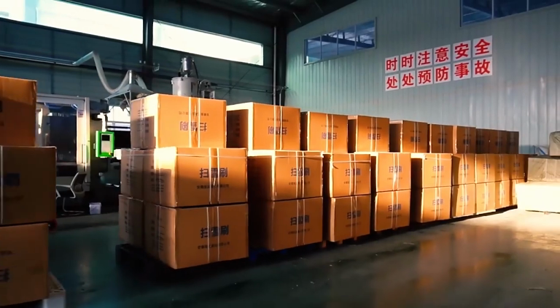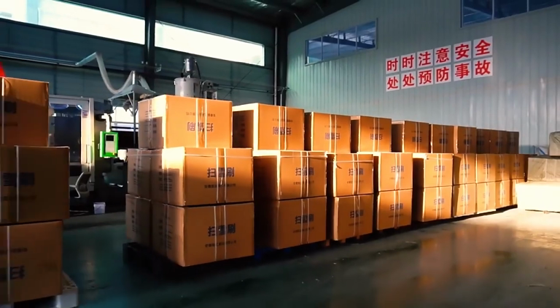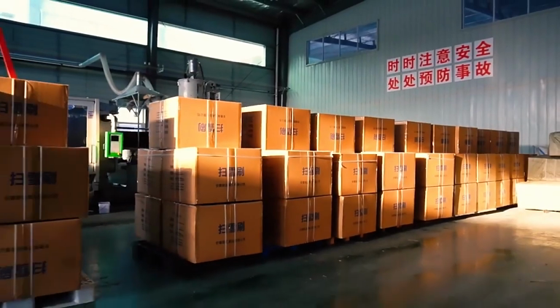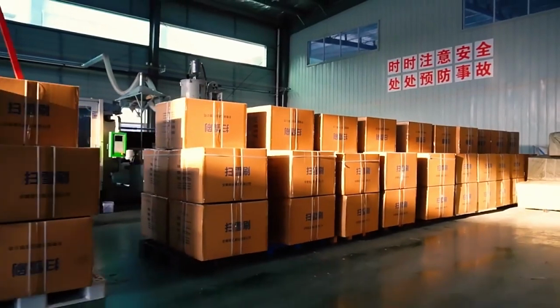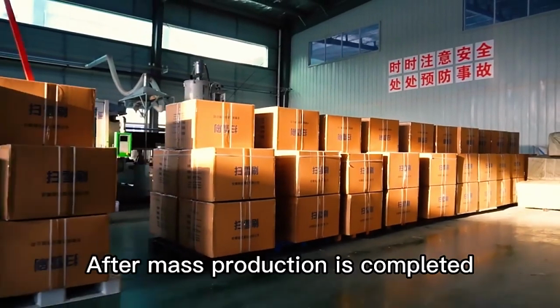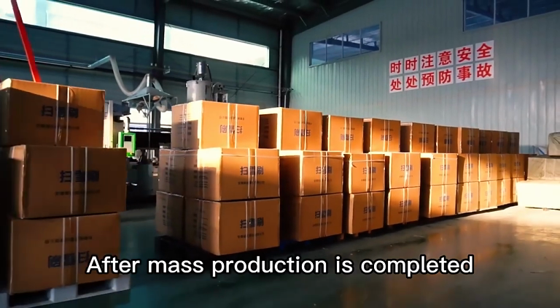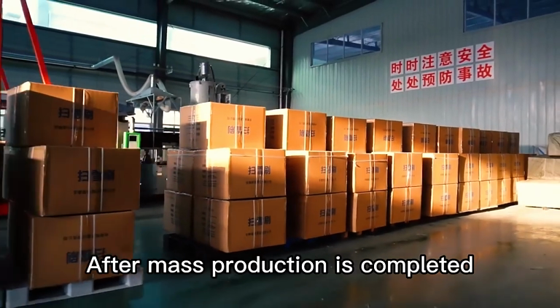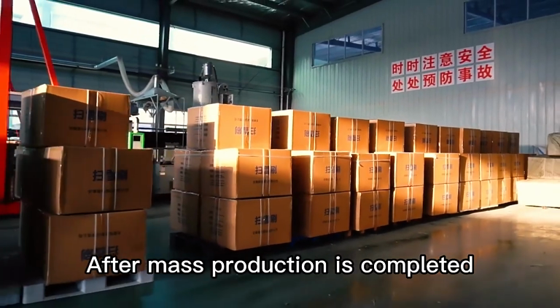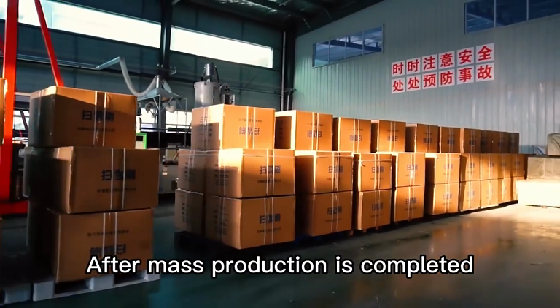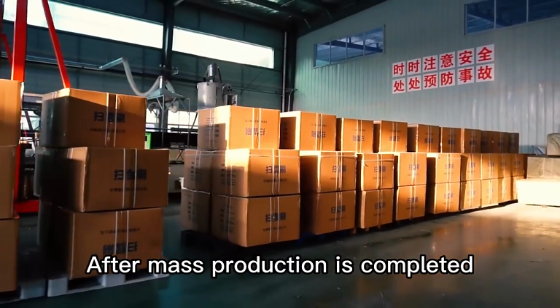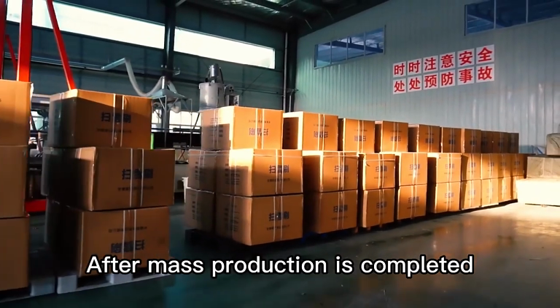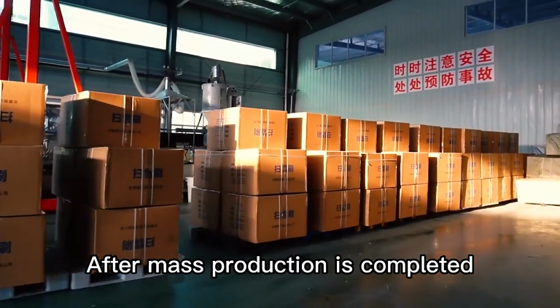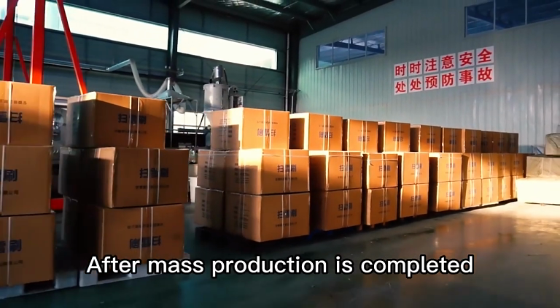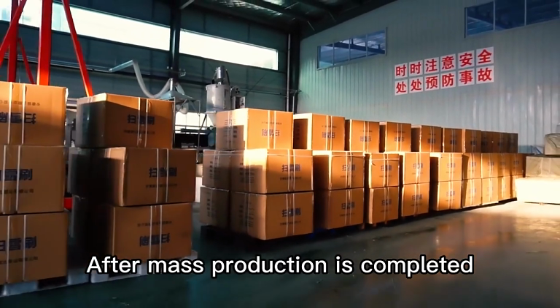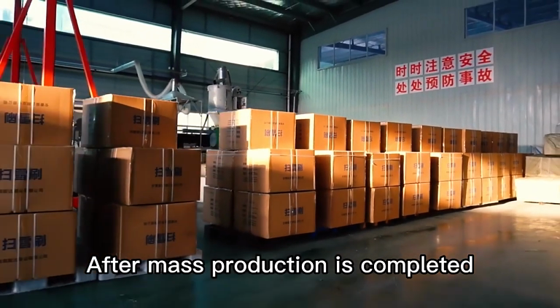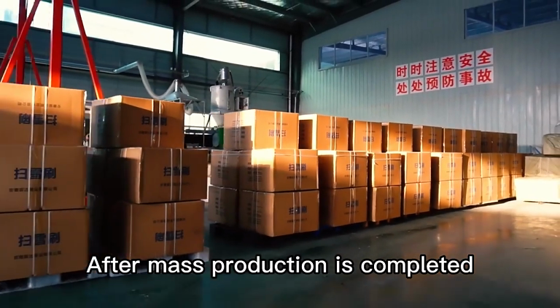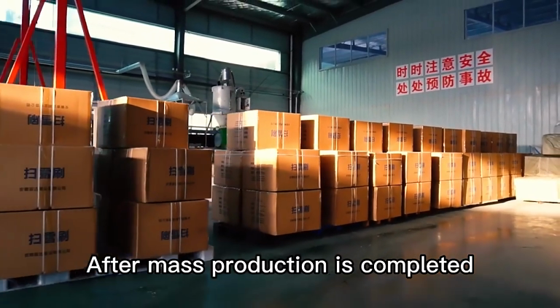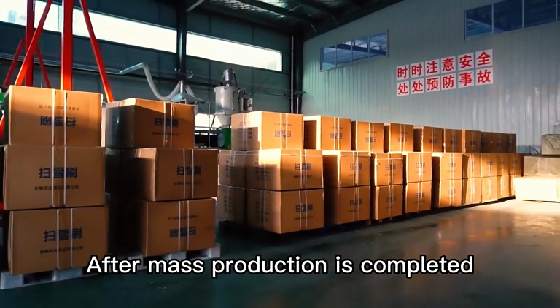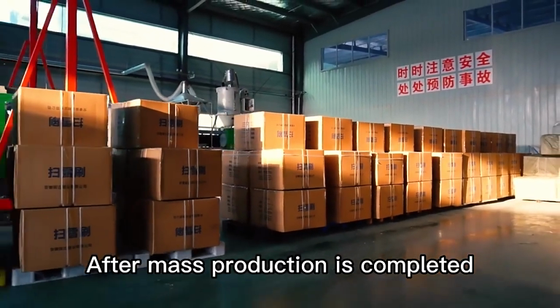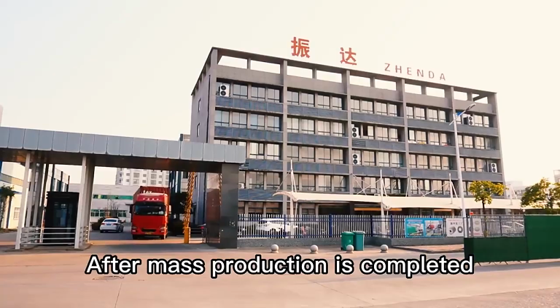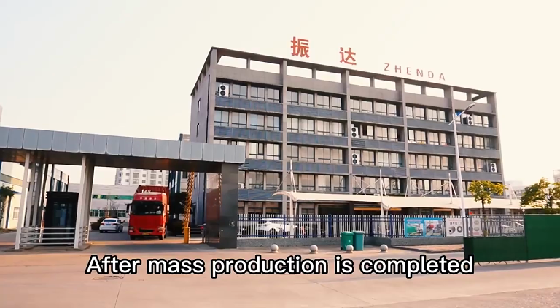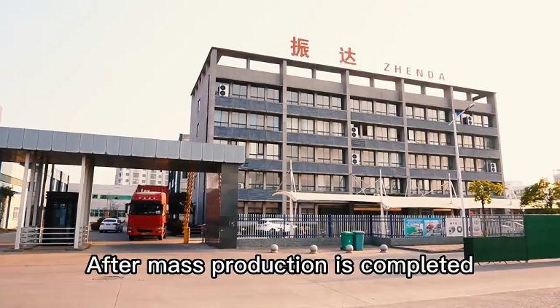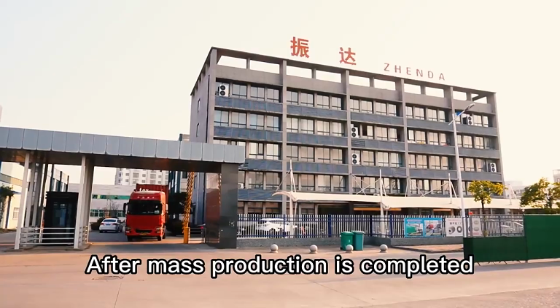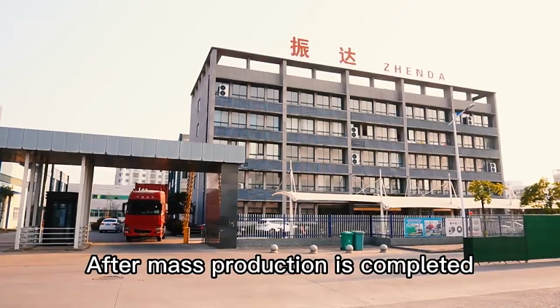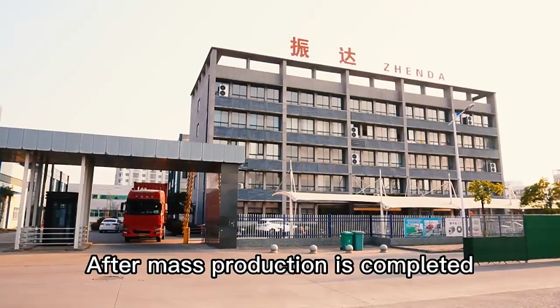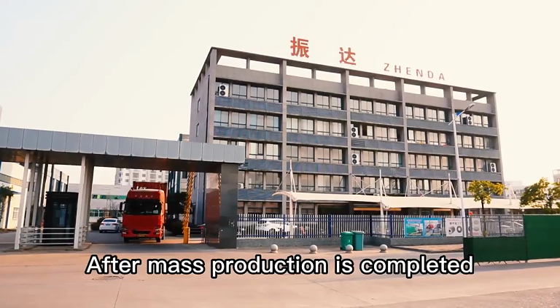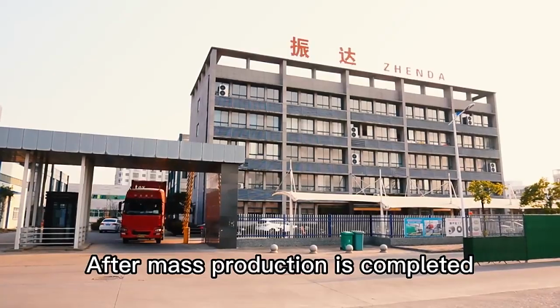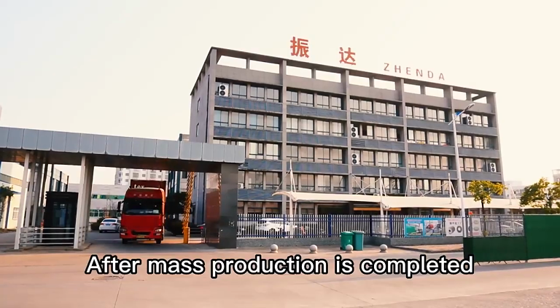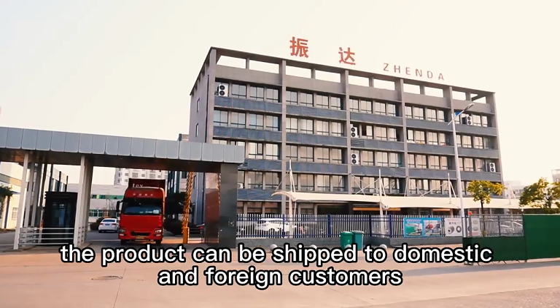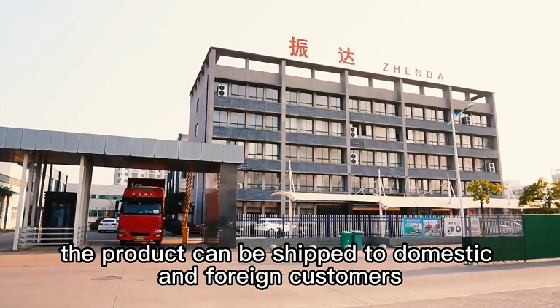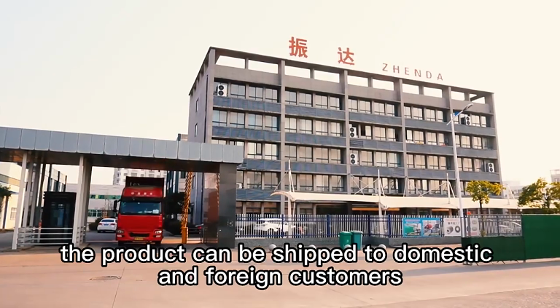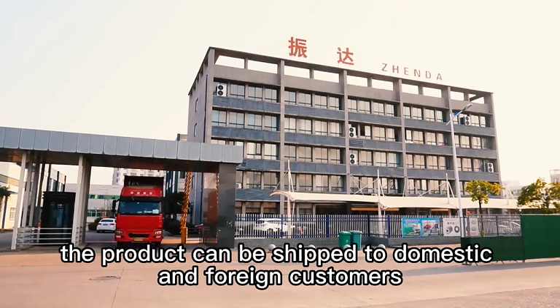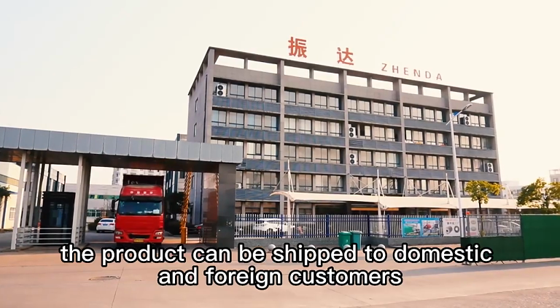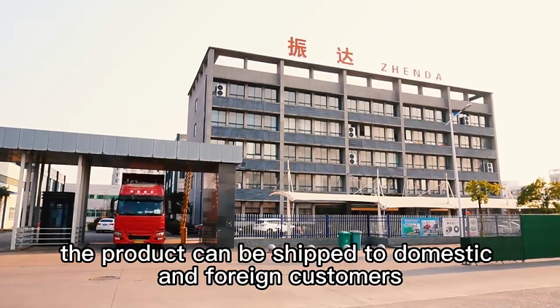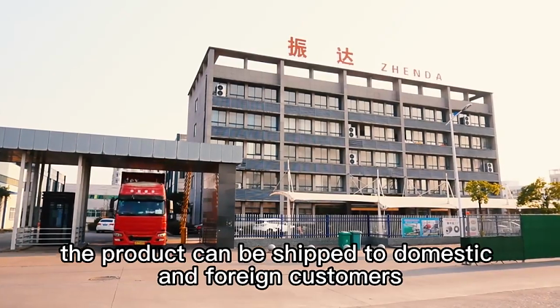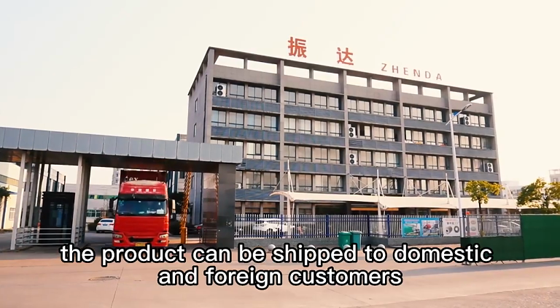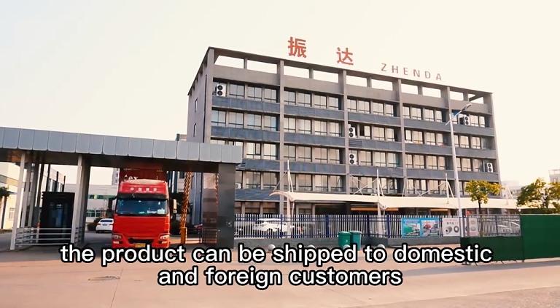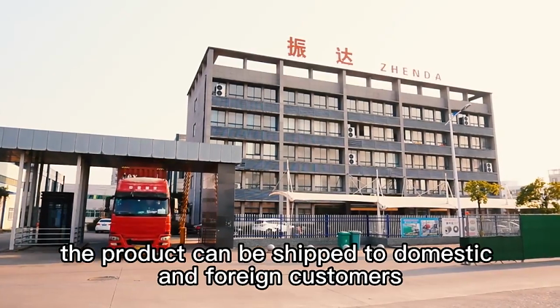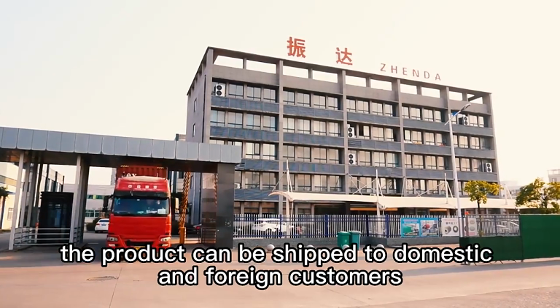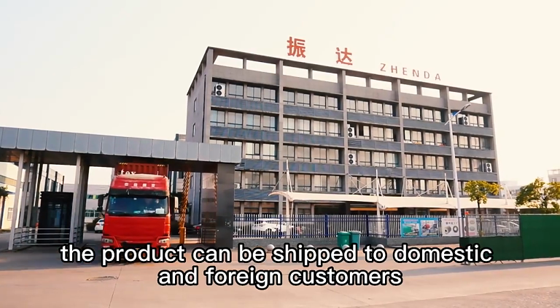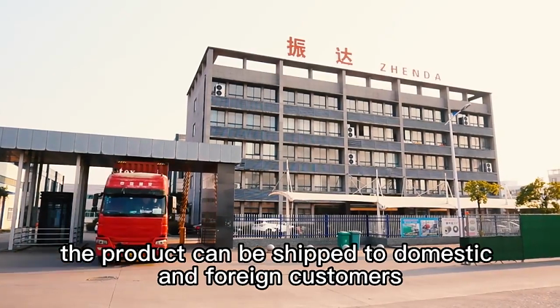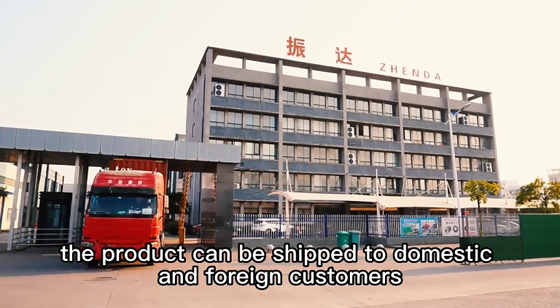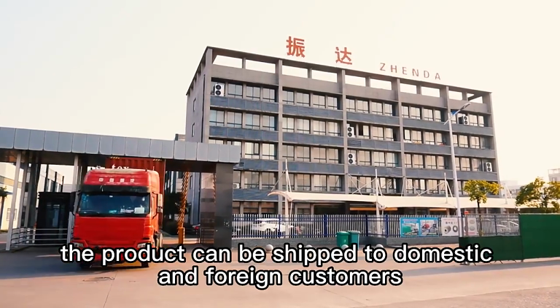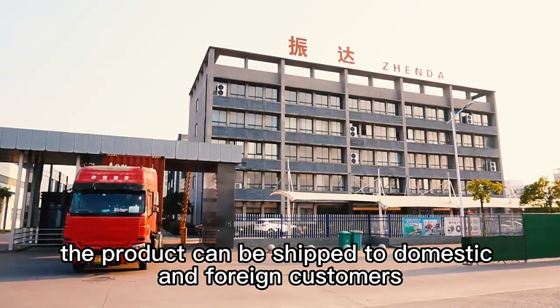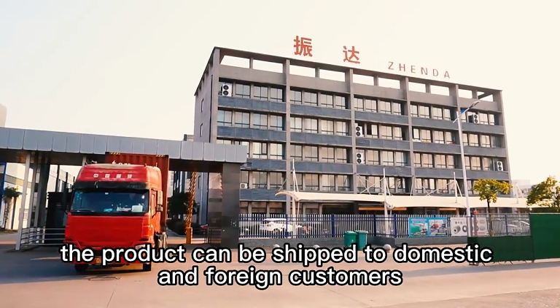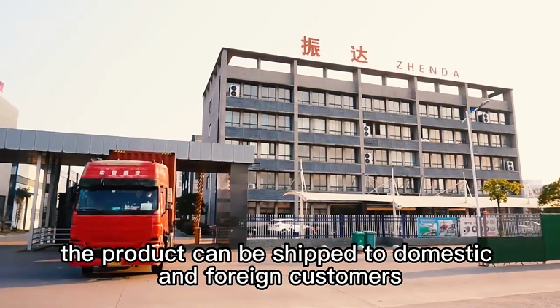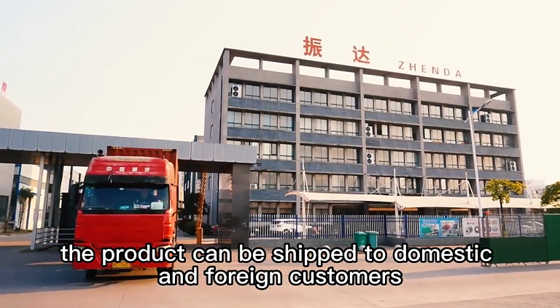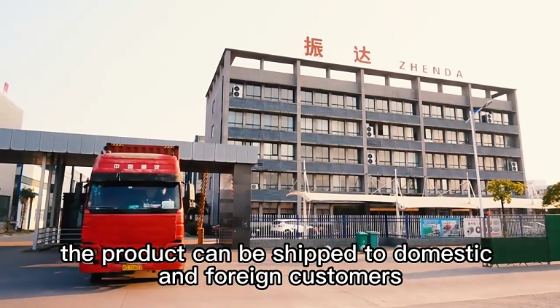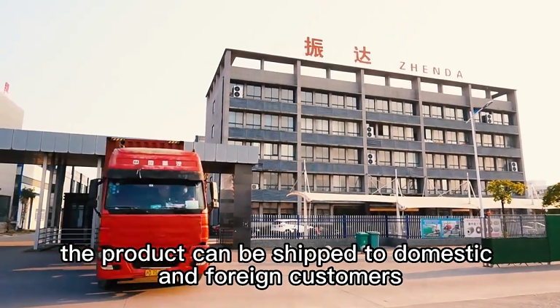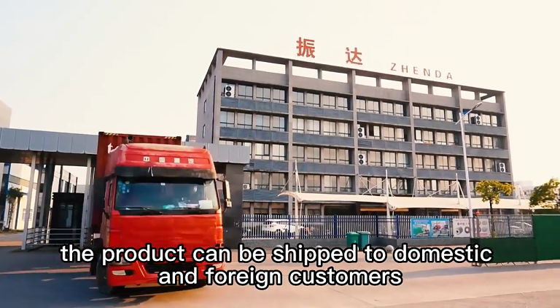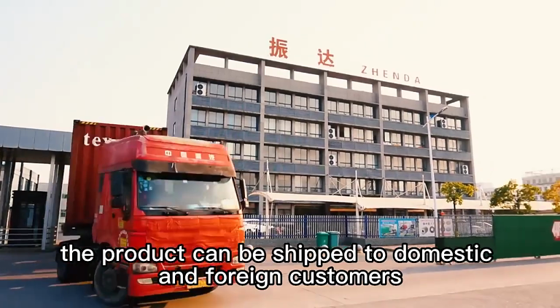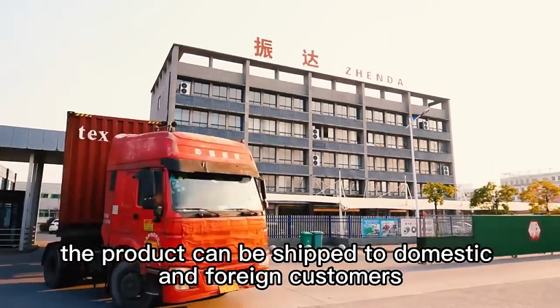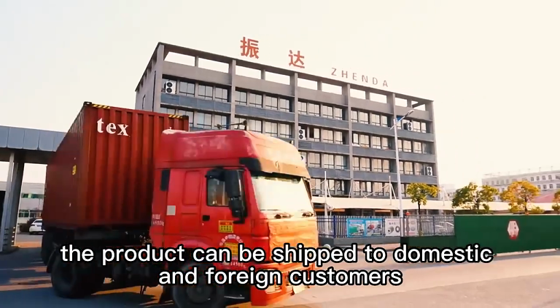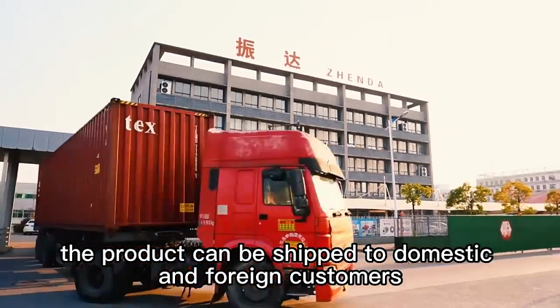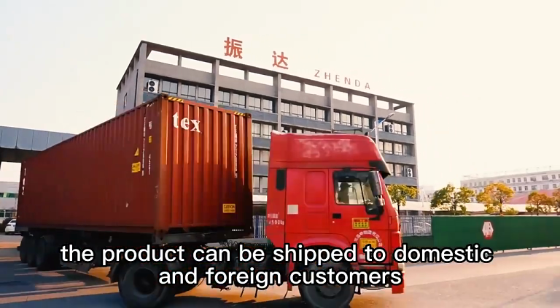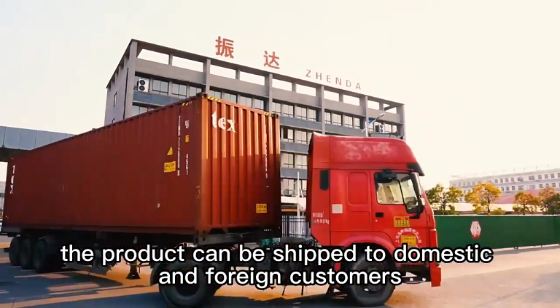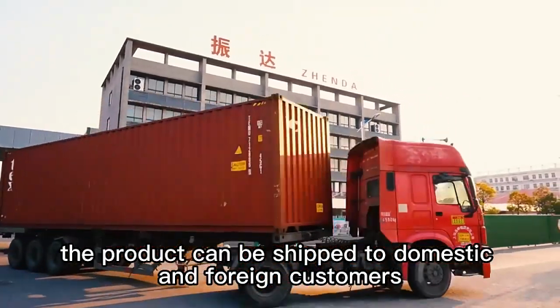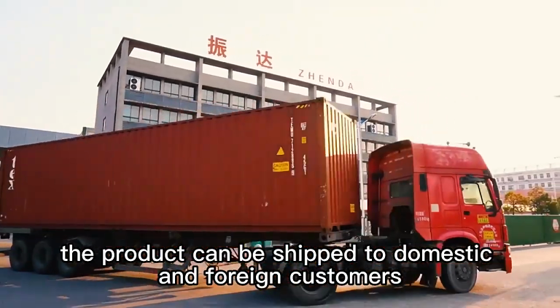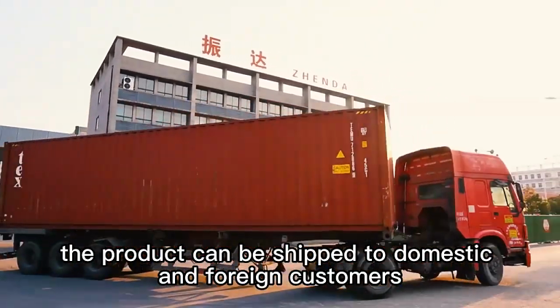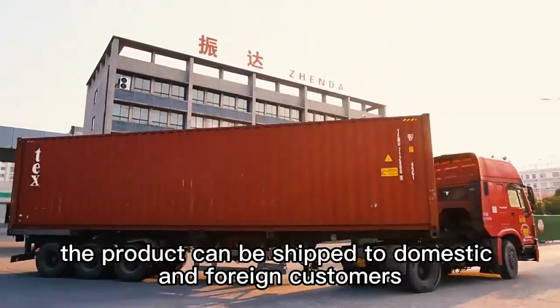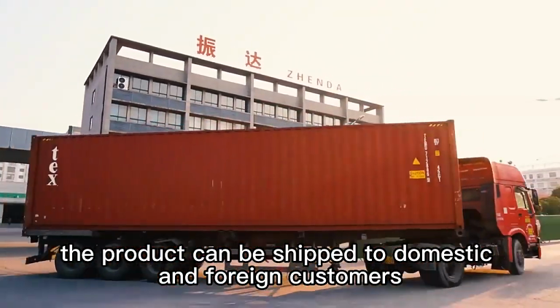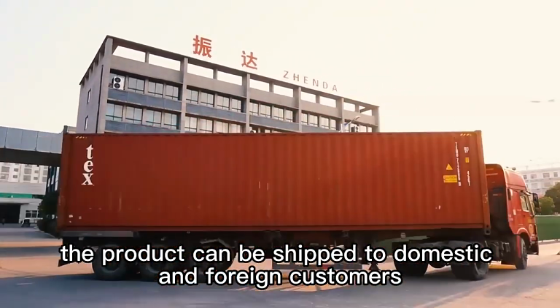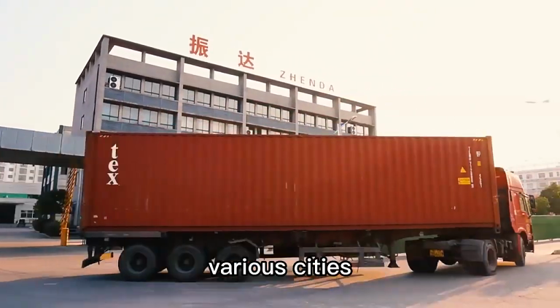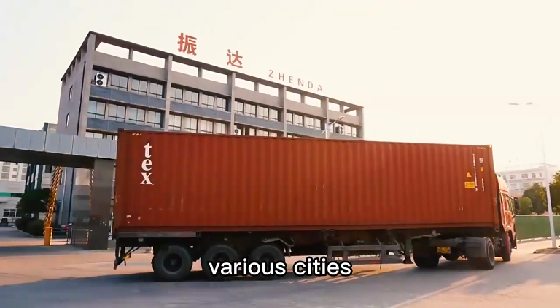After mass production is completed, the product can be shipped to domestic and foreign customers.